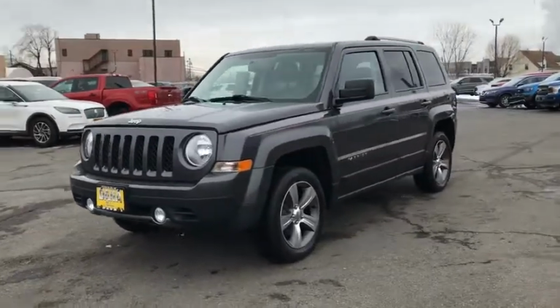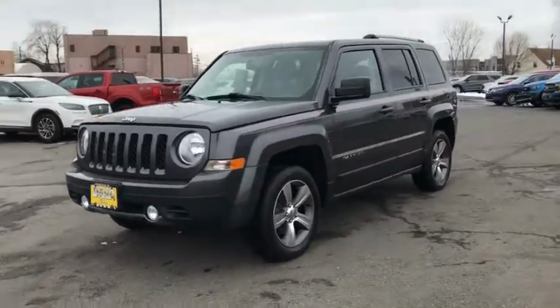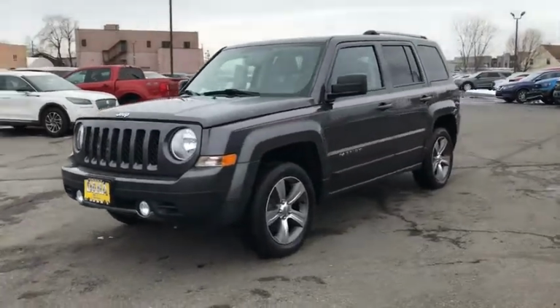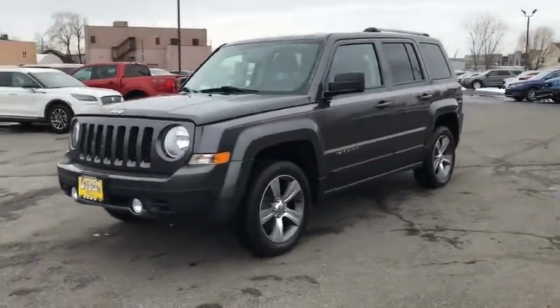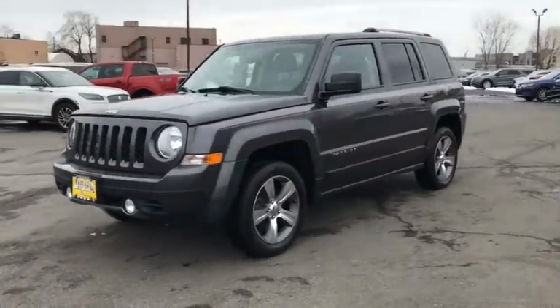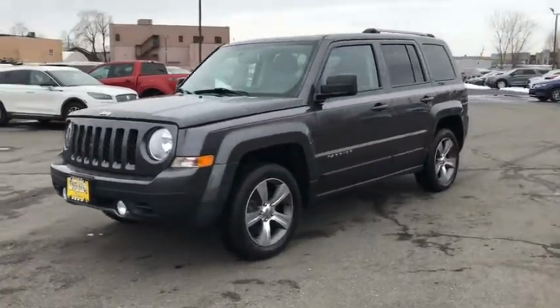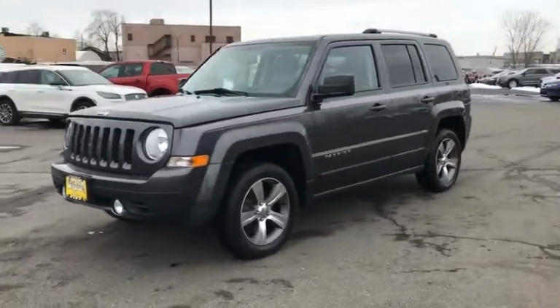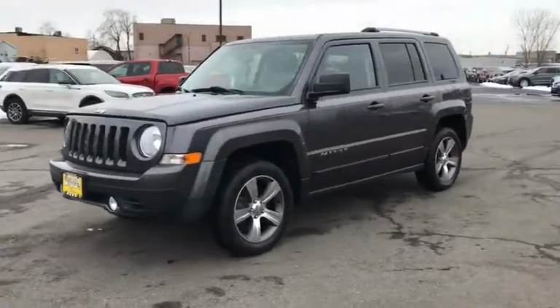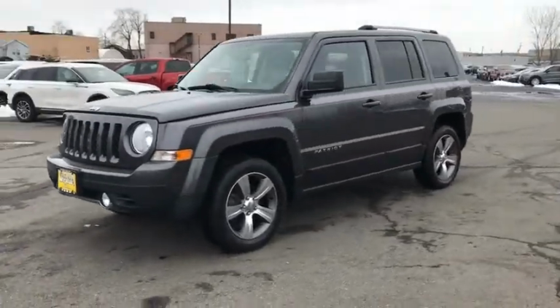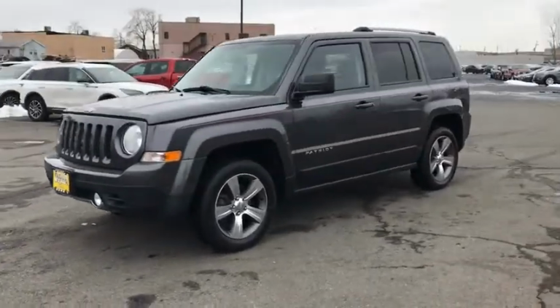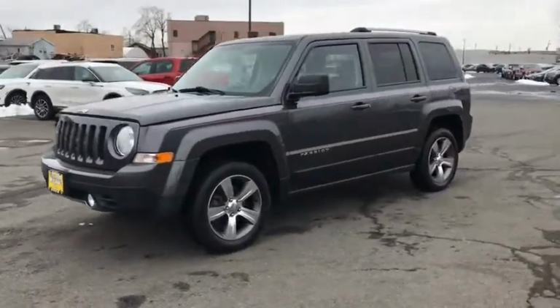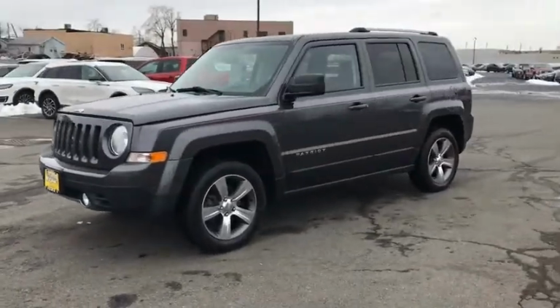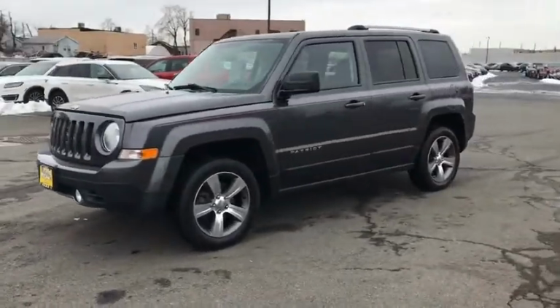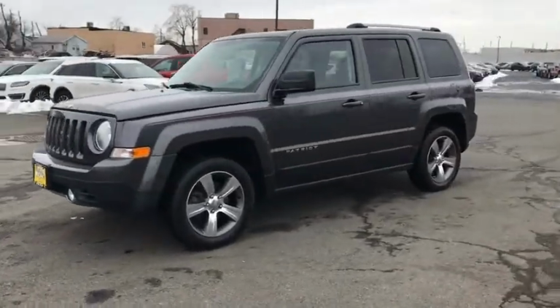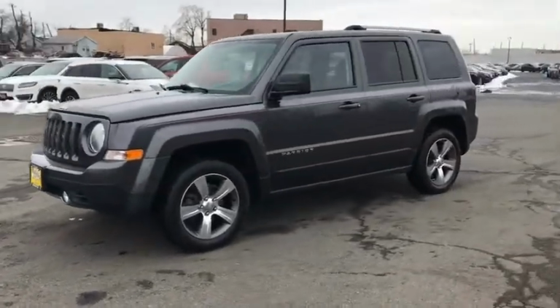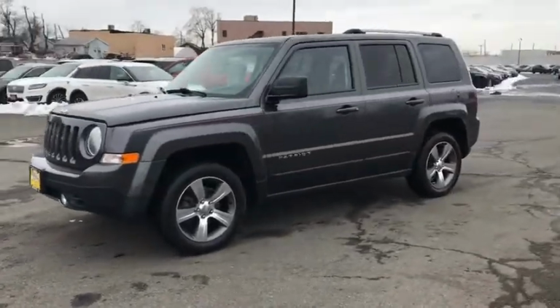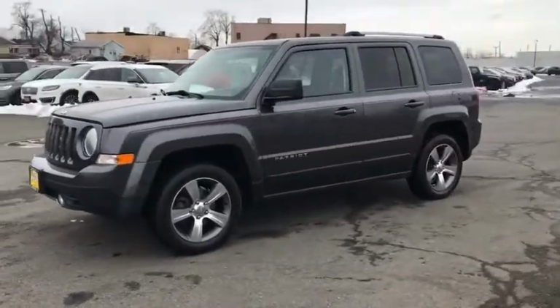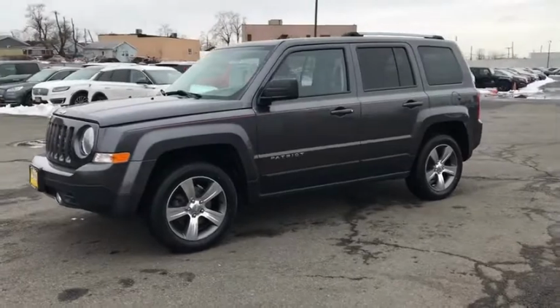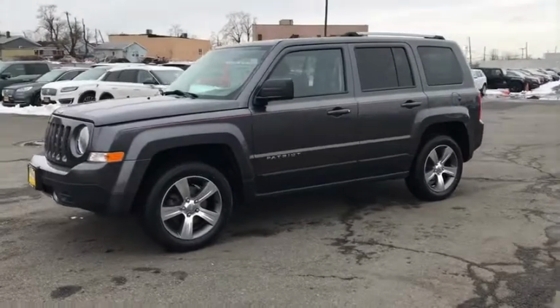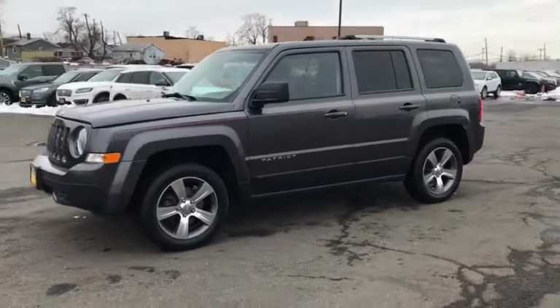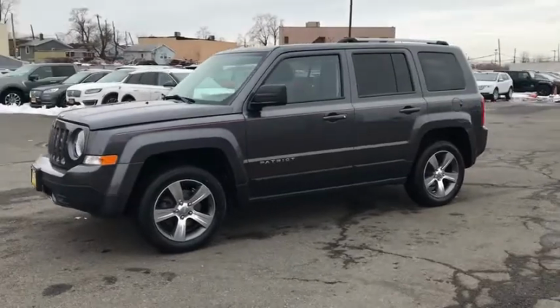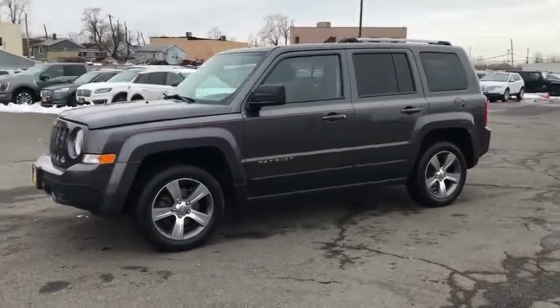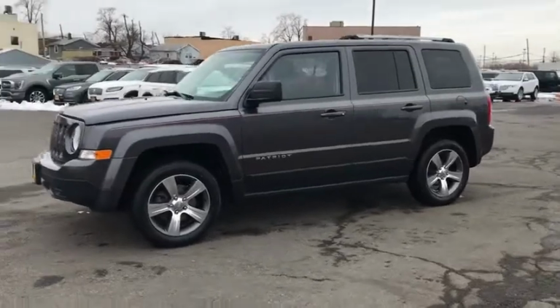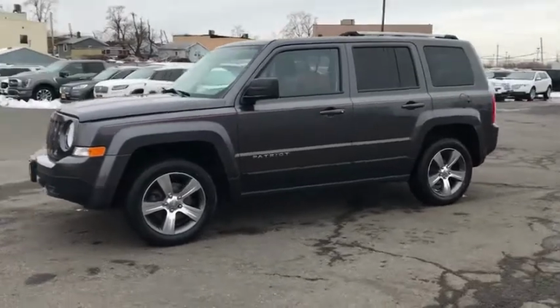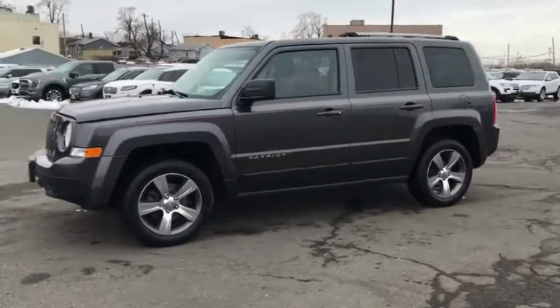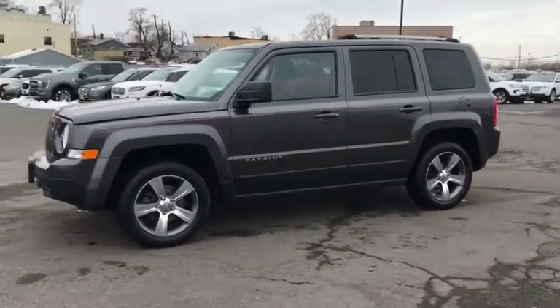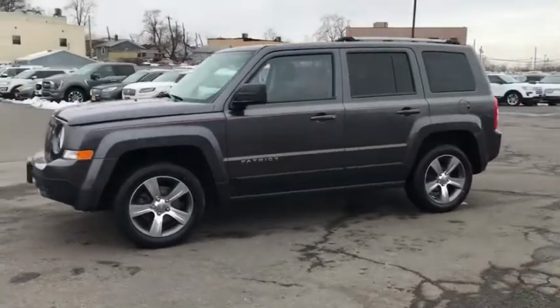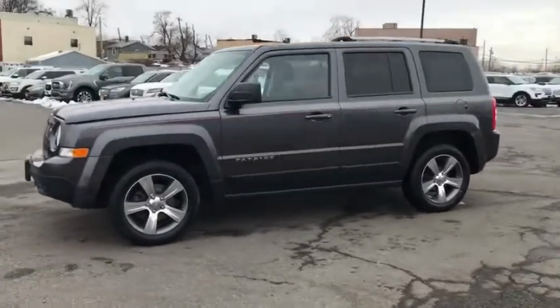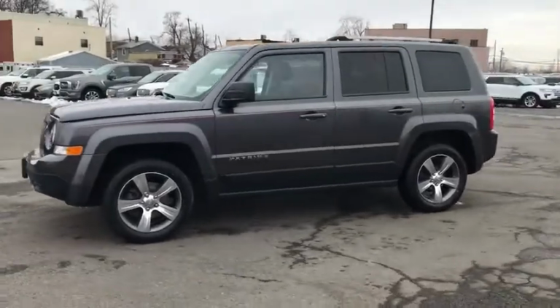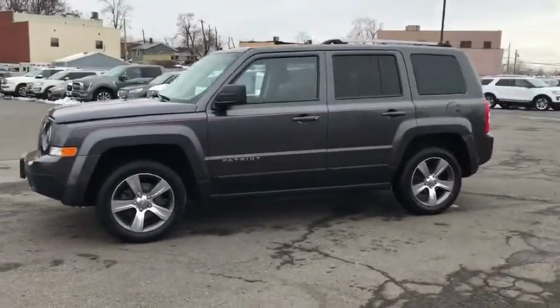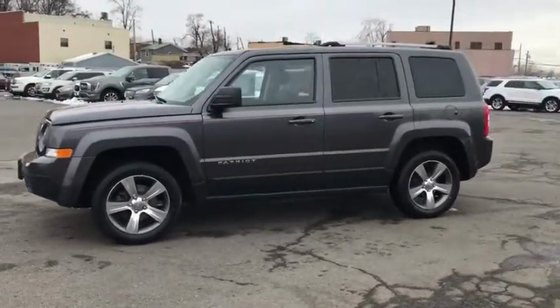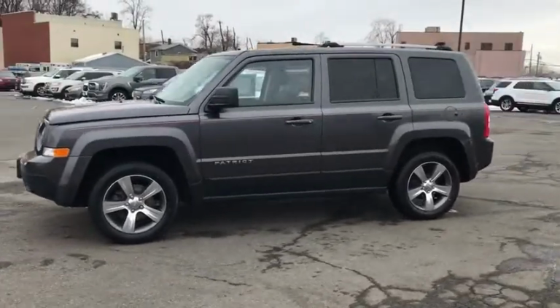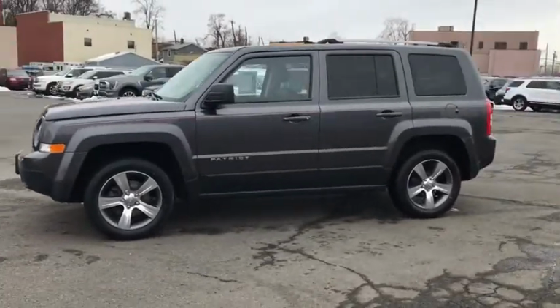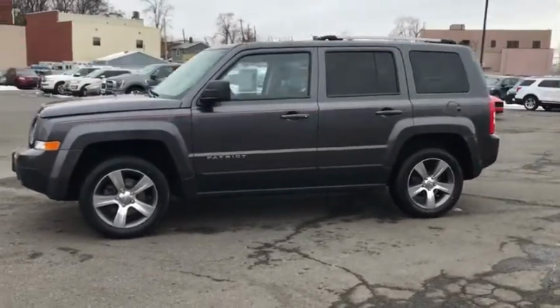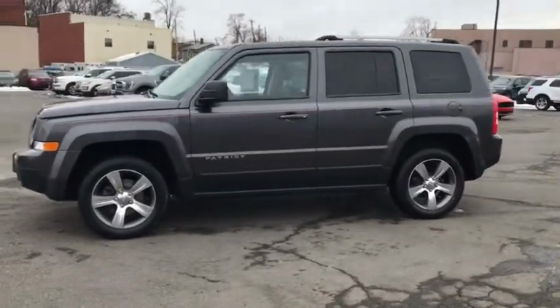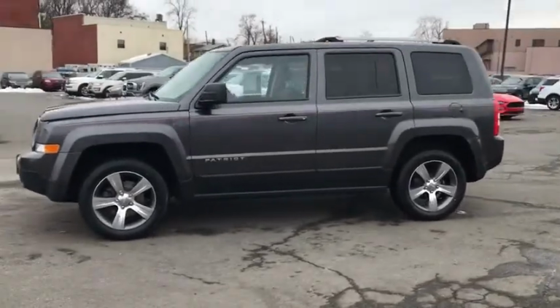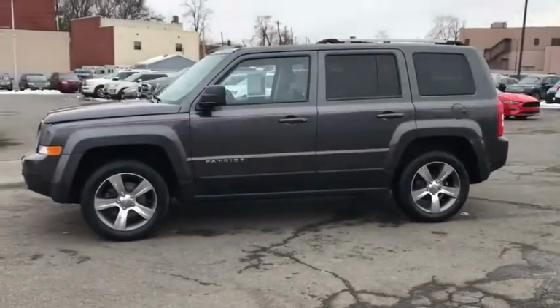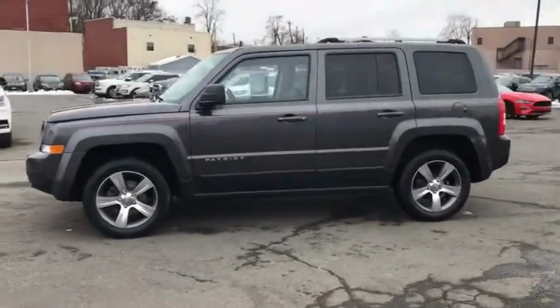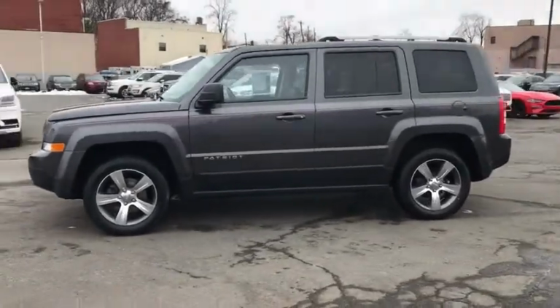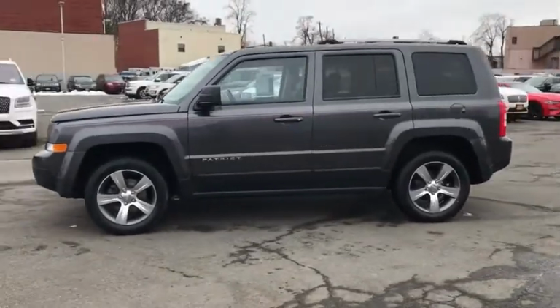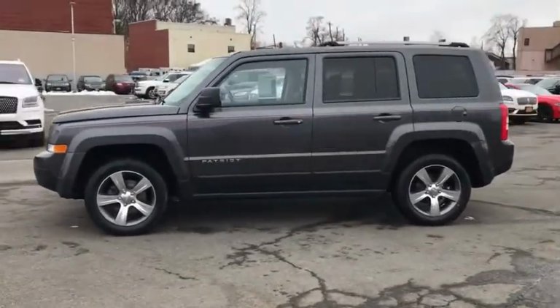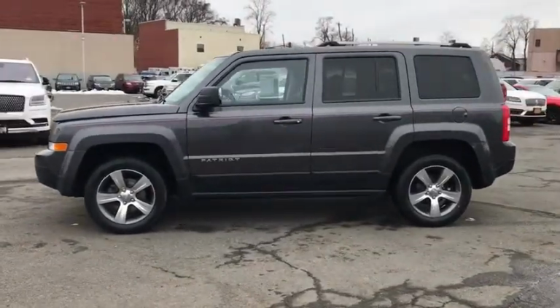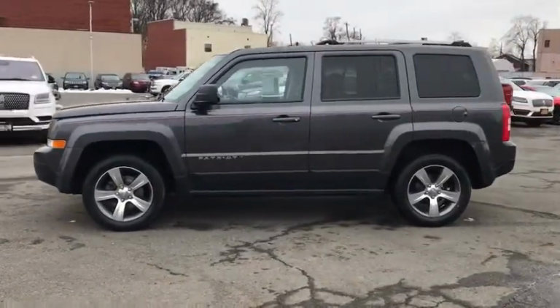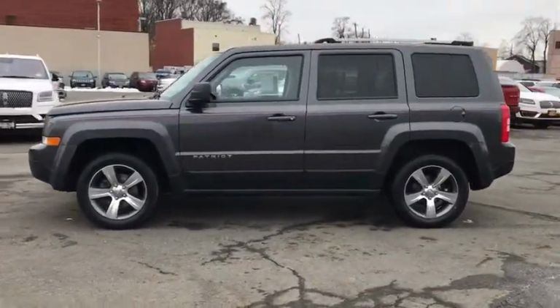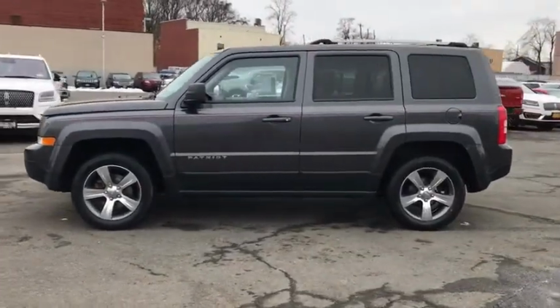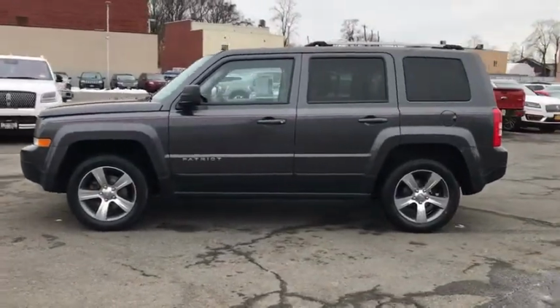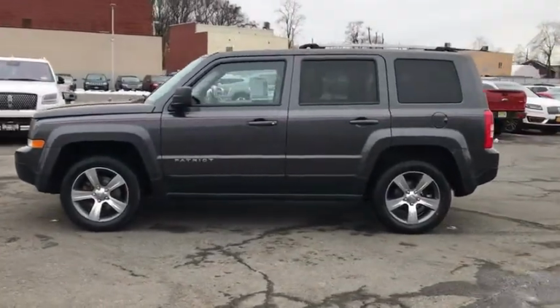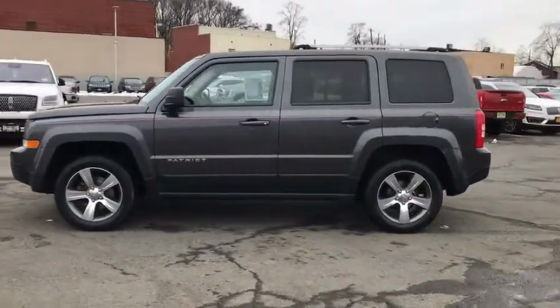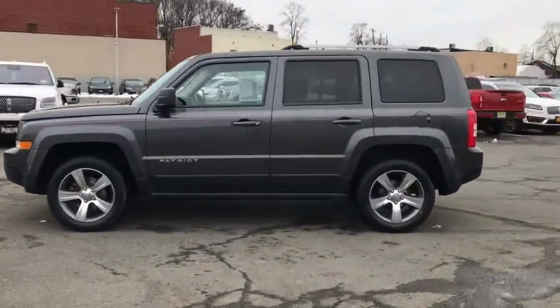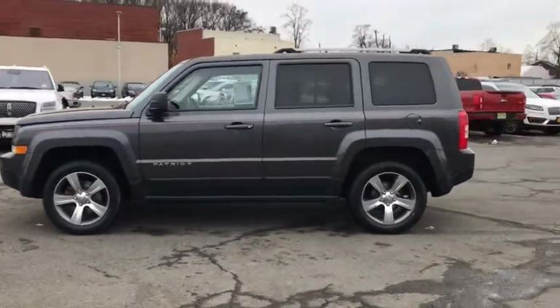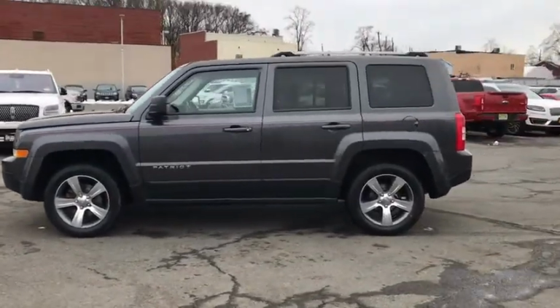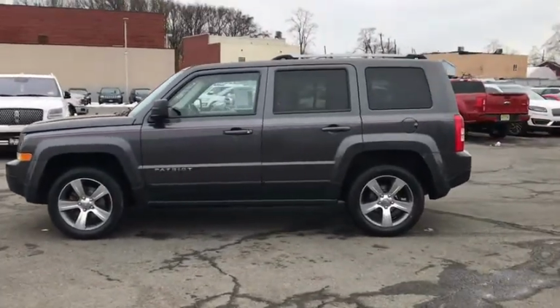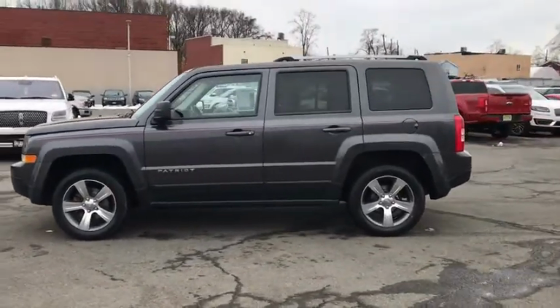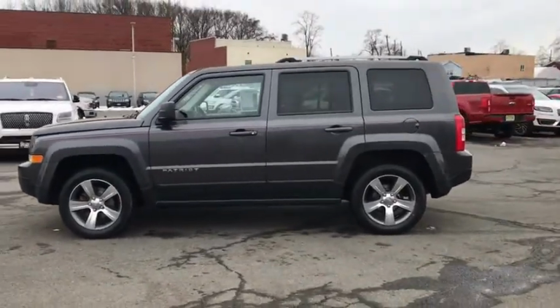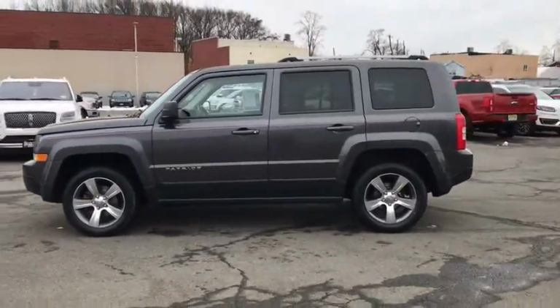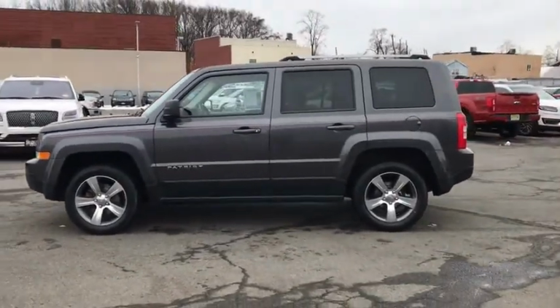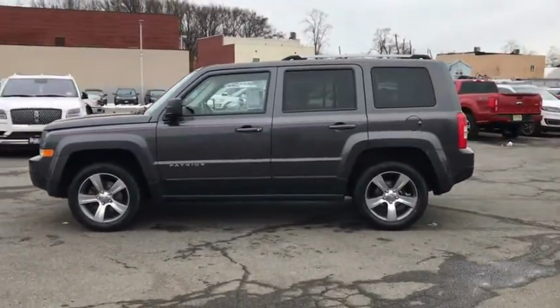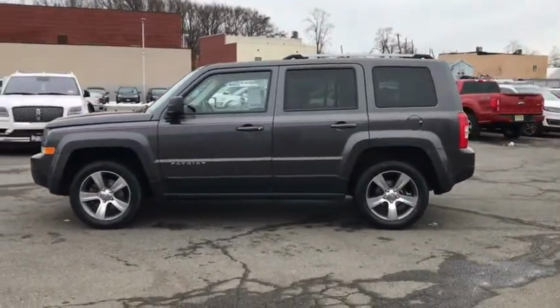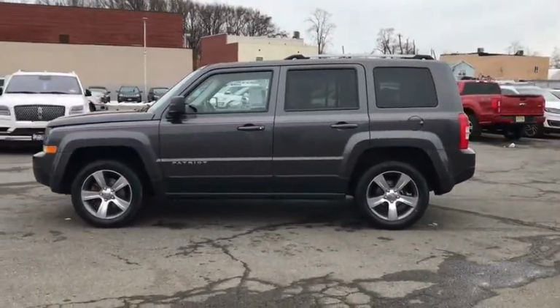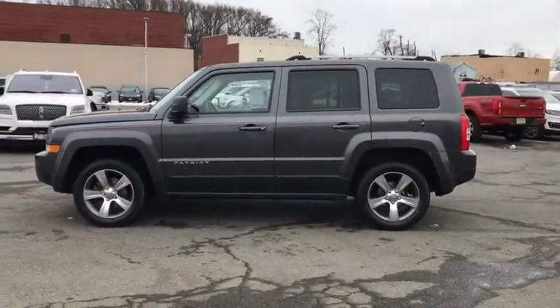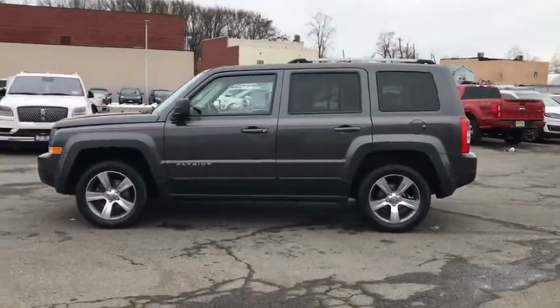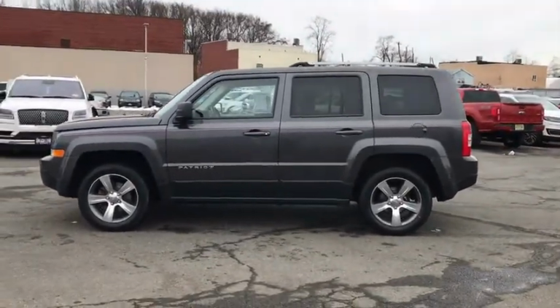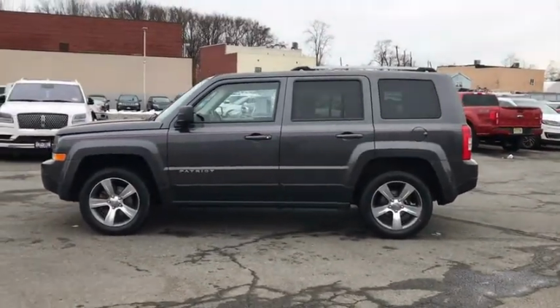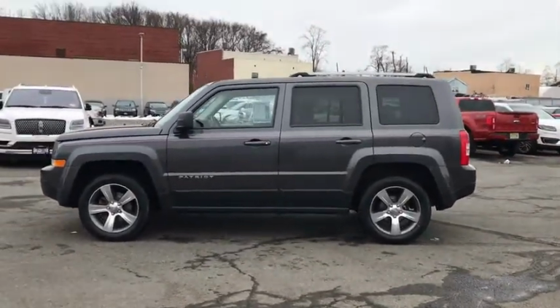The Patriot has plenty of room inside for any size family. This vehicle has less than 55,000 miles.